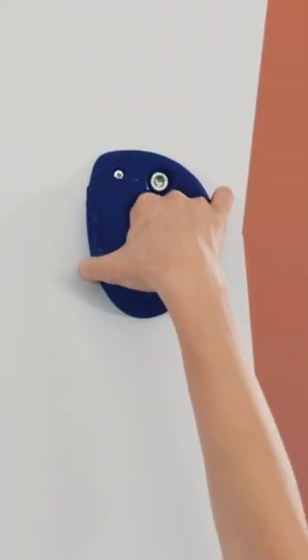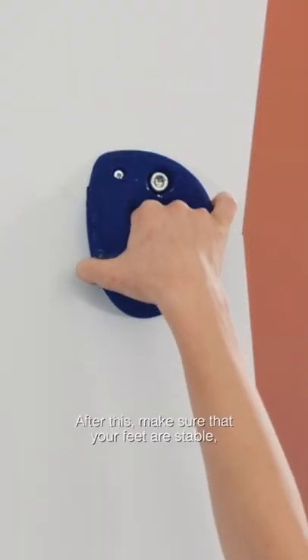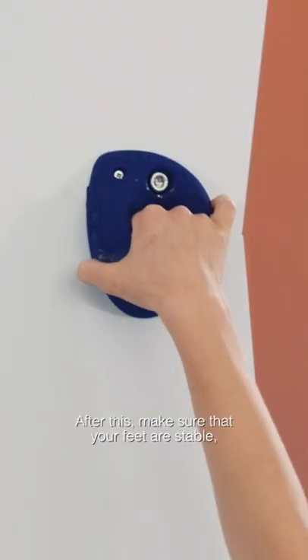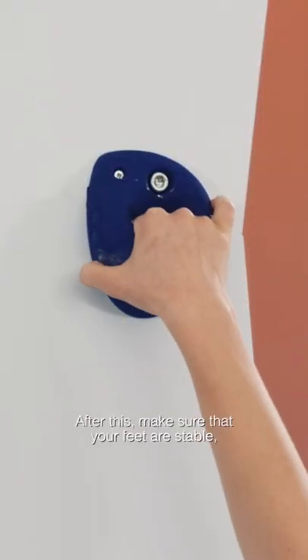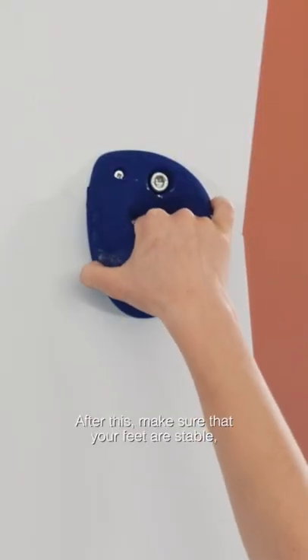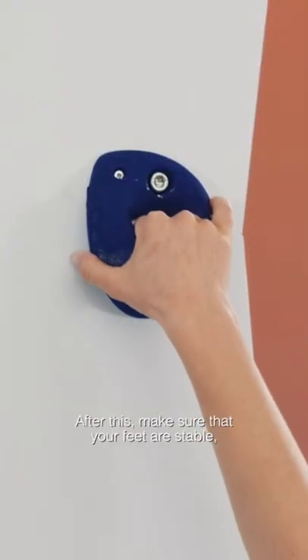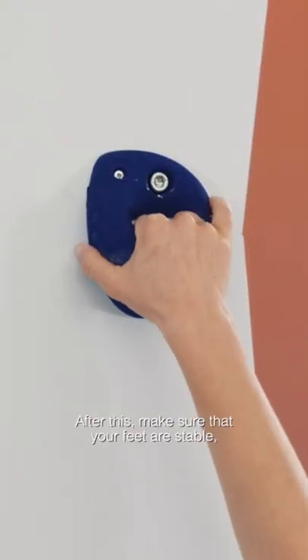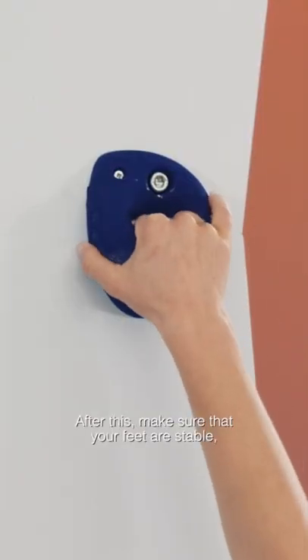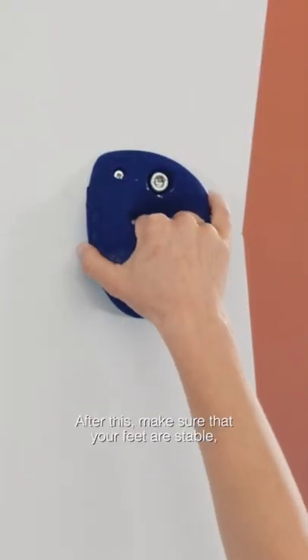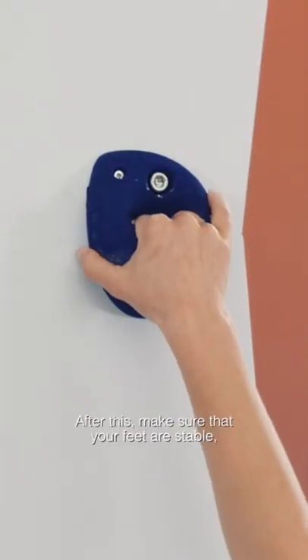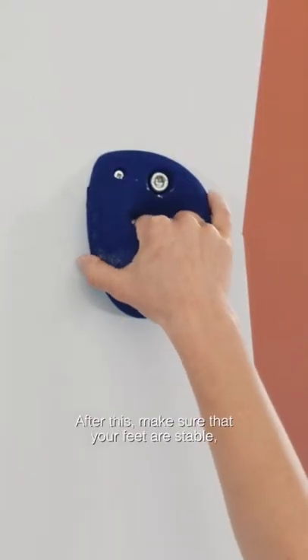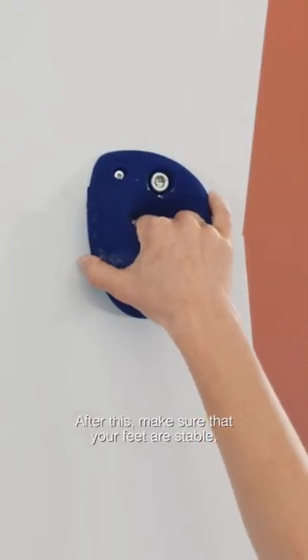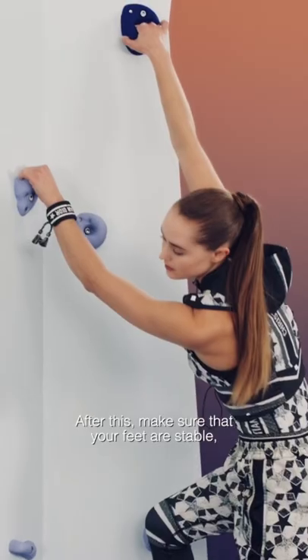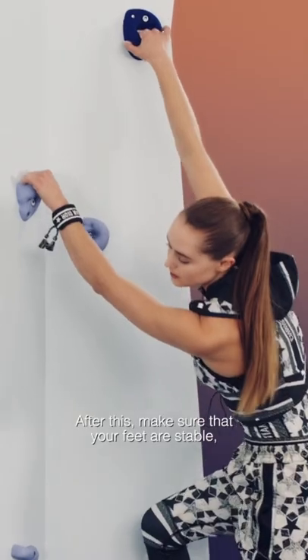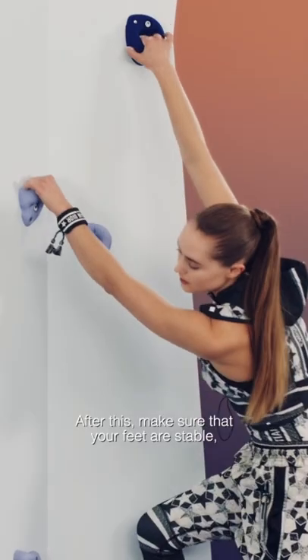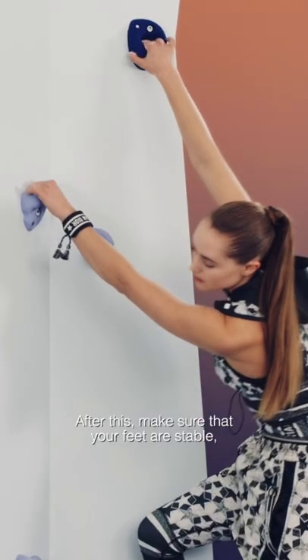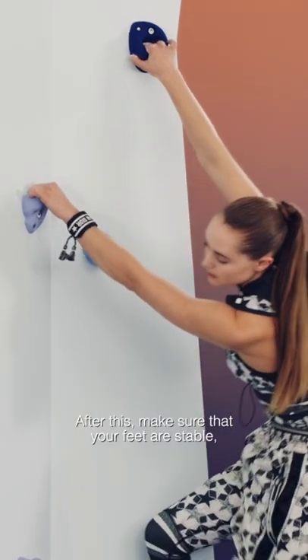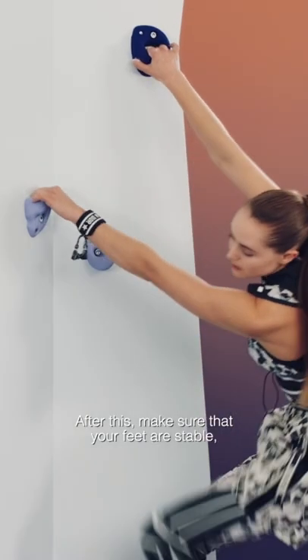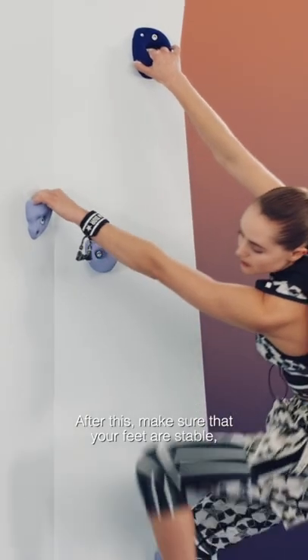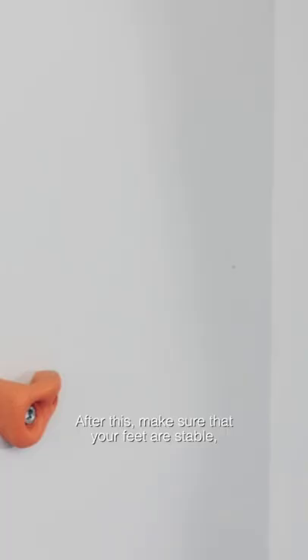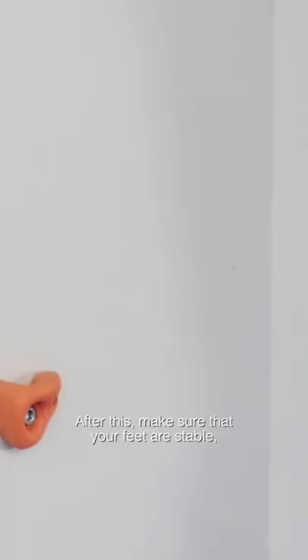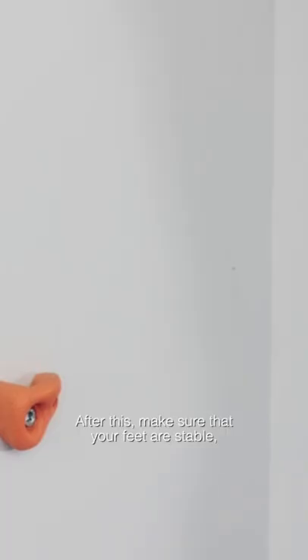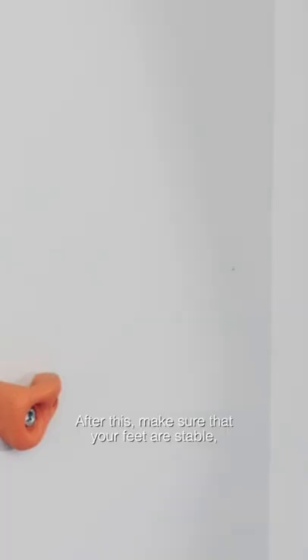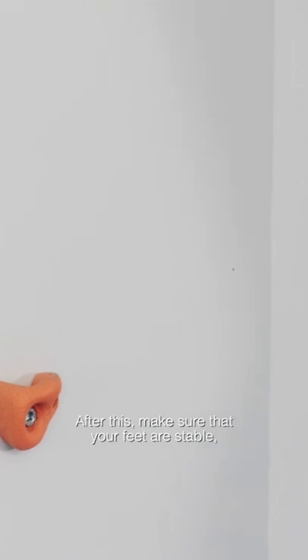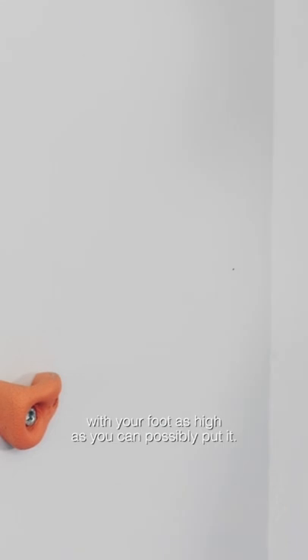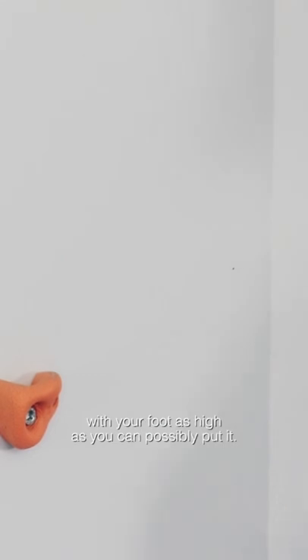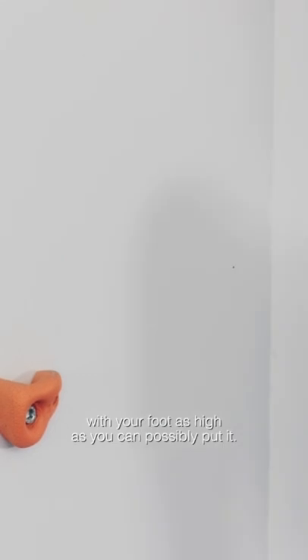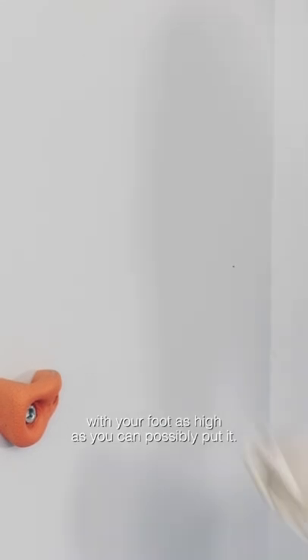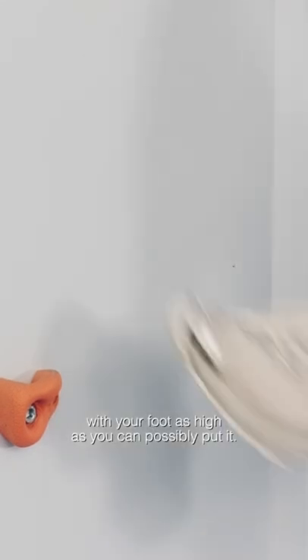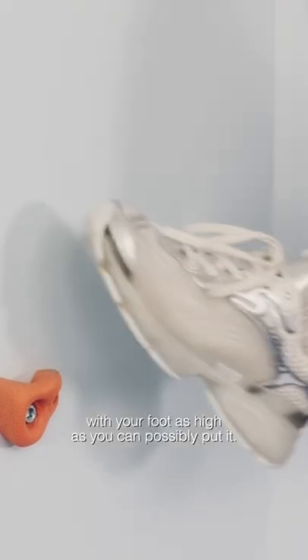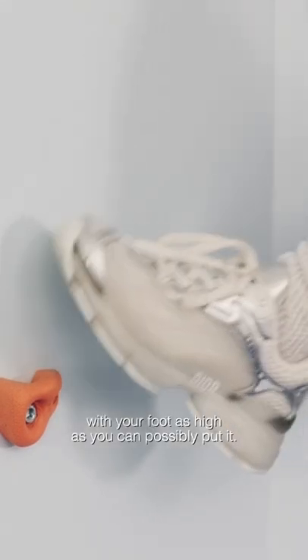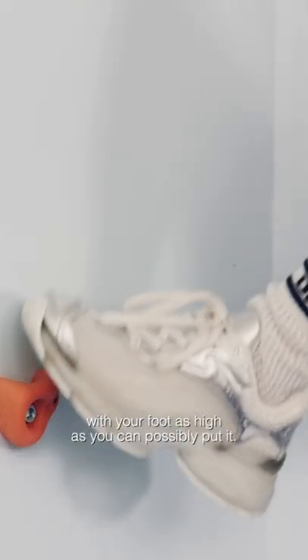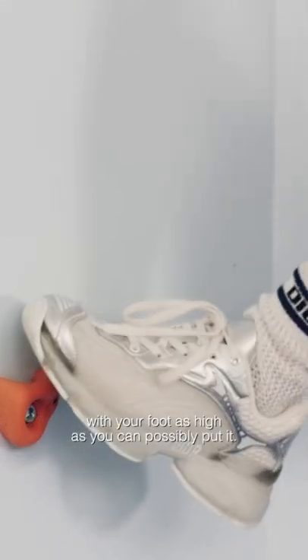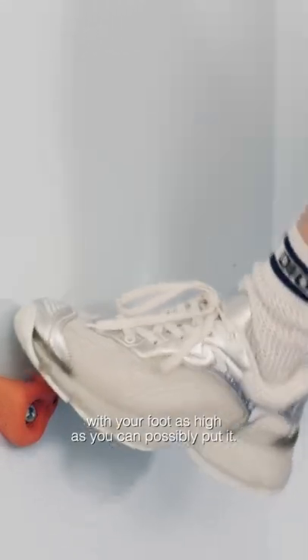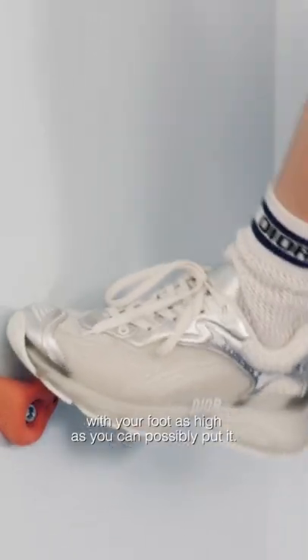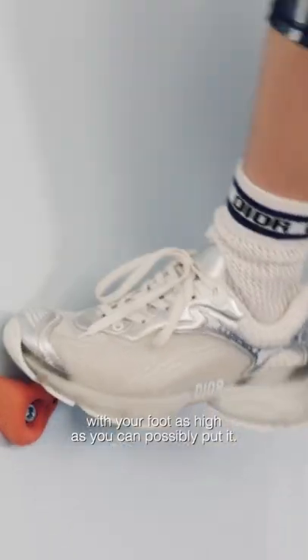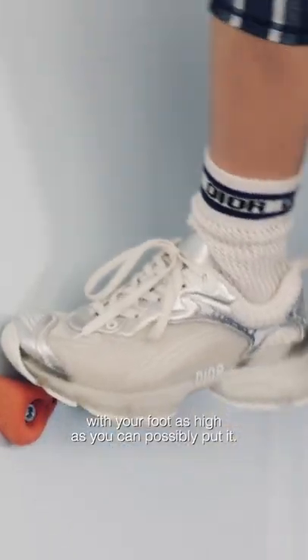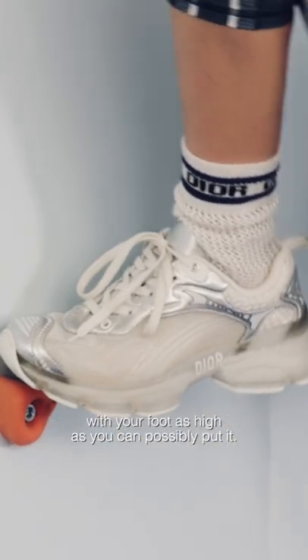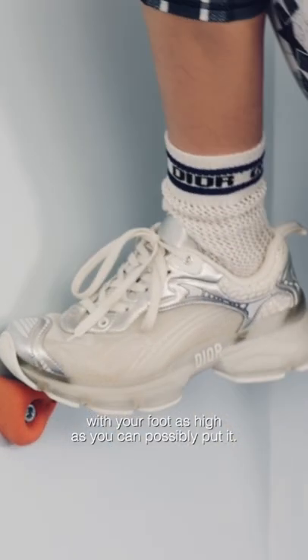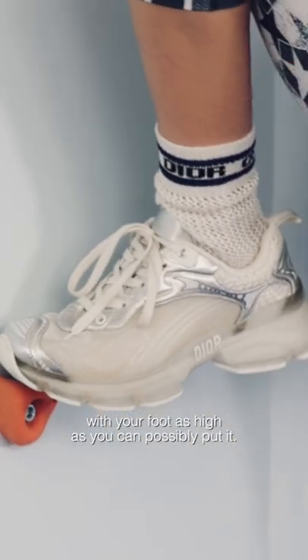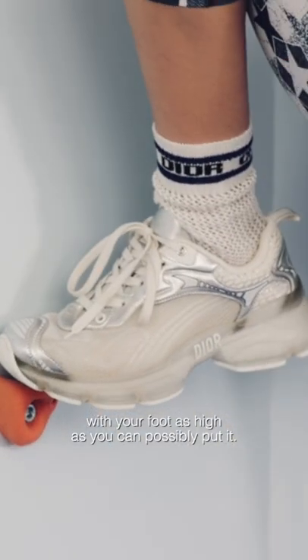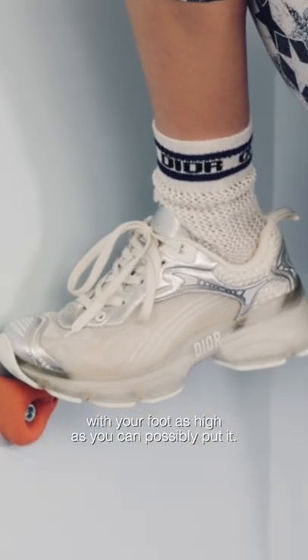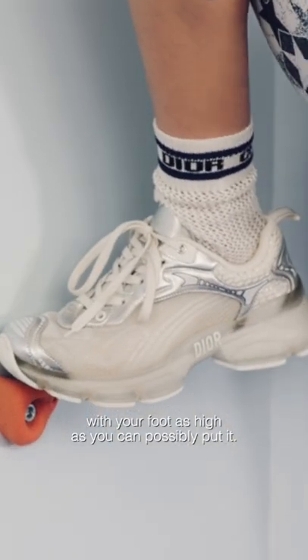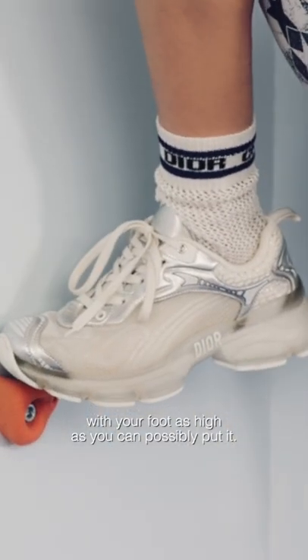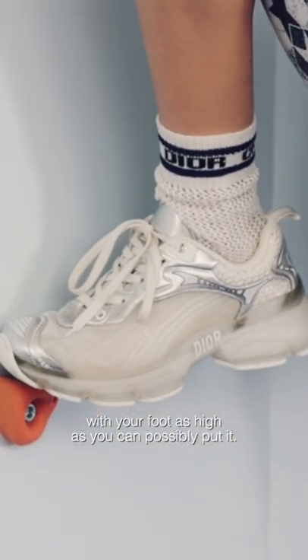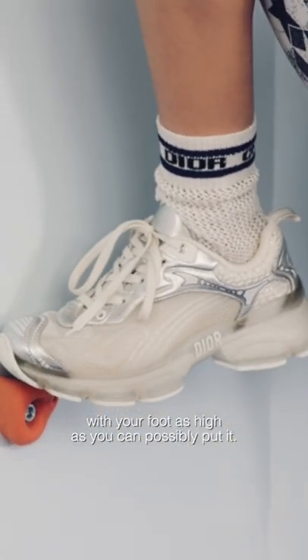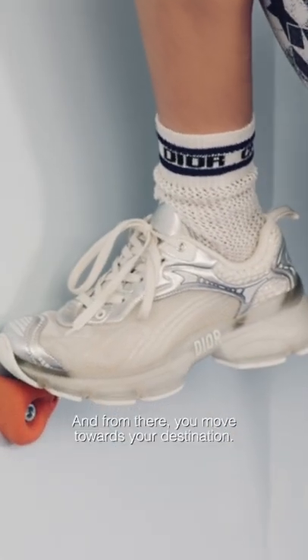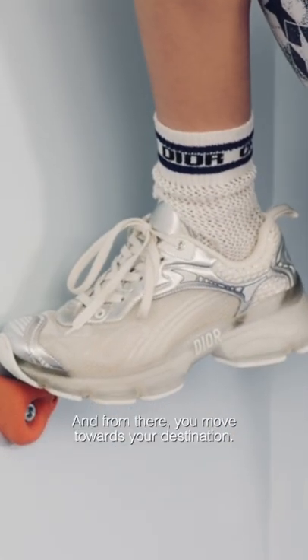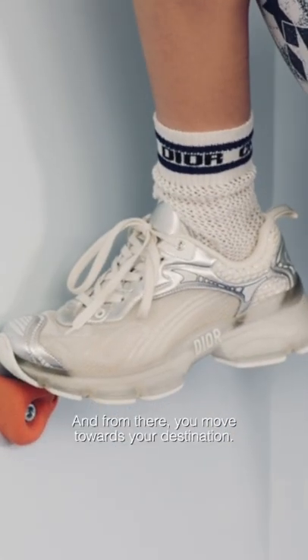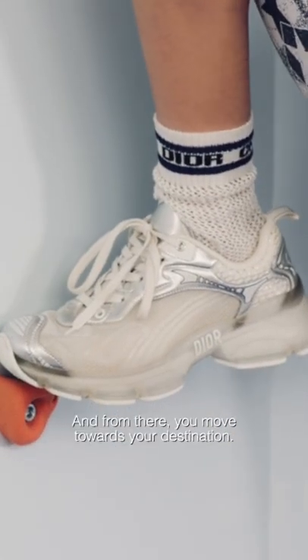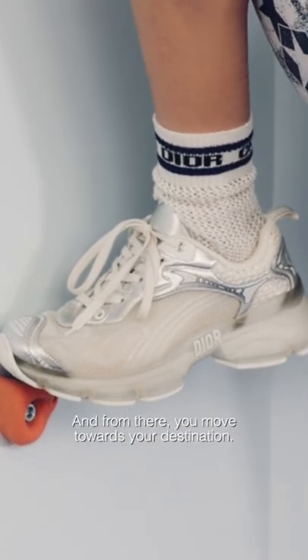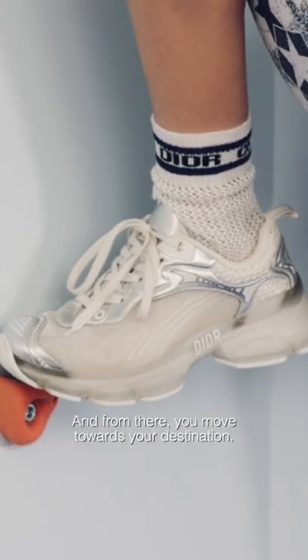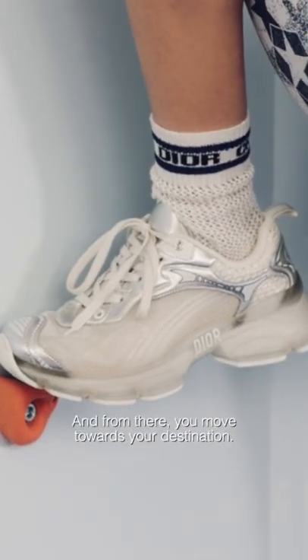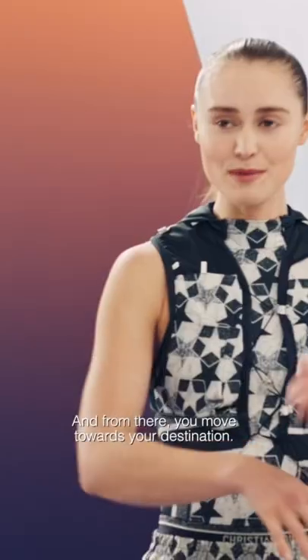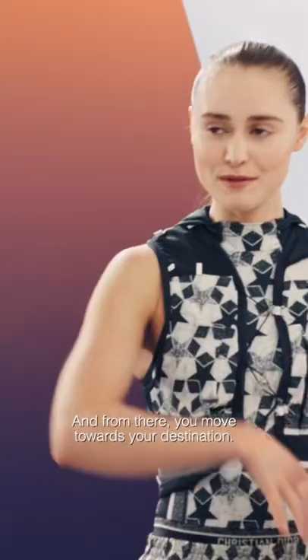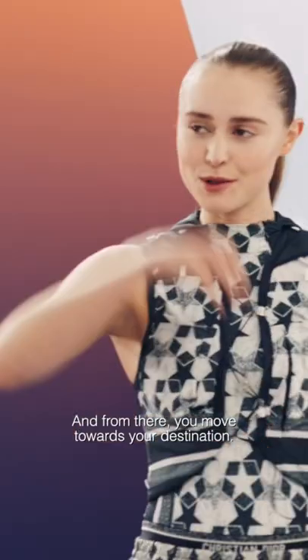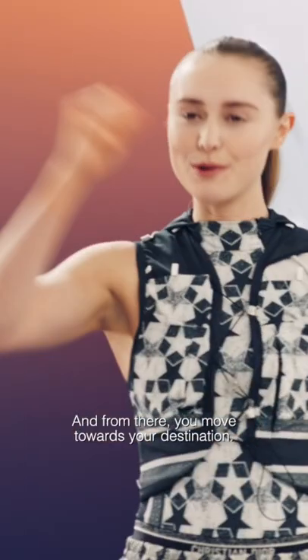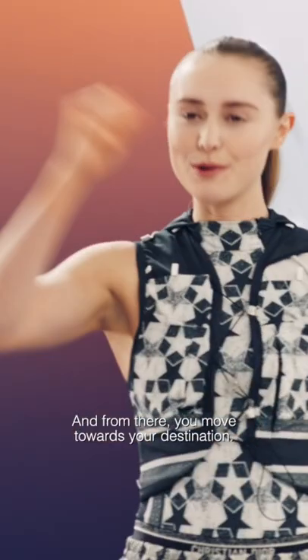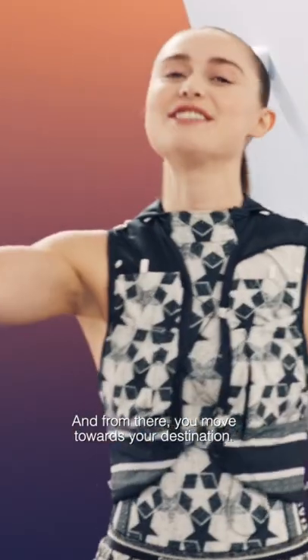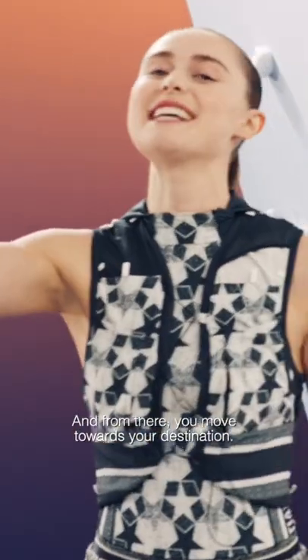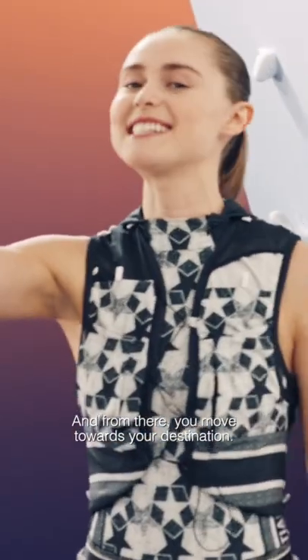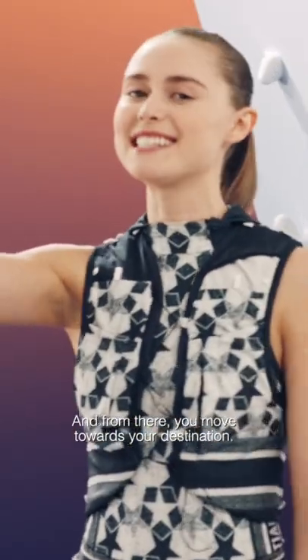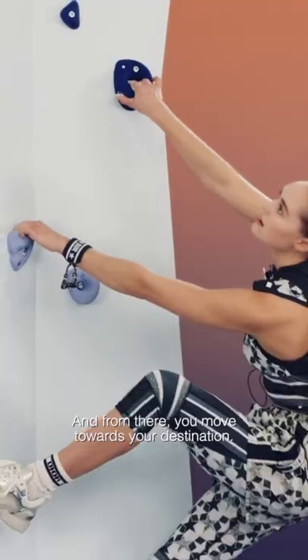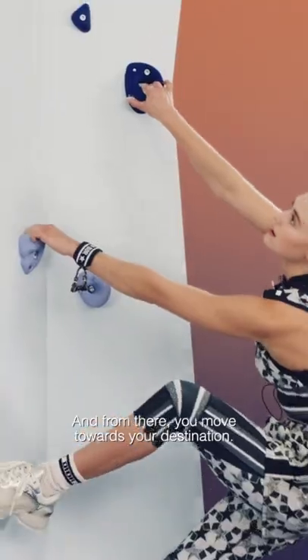After this, make sure that your feet are stable with your foot as high as you can possibly put it. And from there, you move towards your destination.